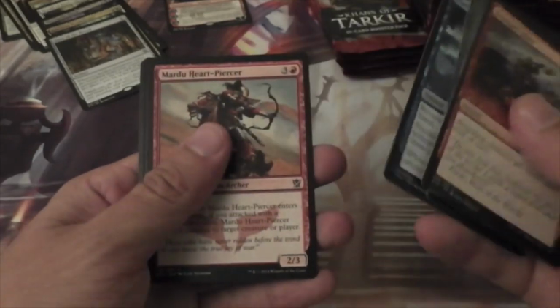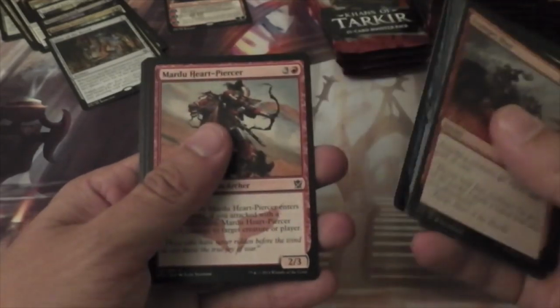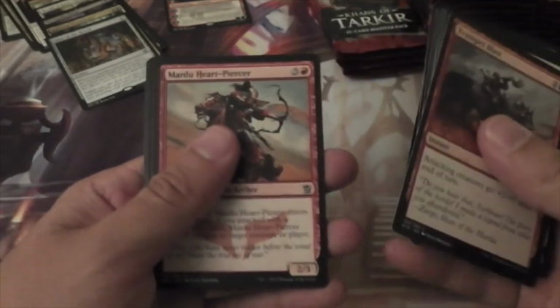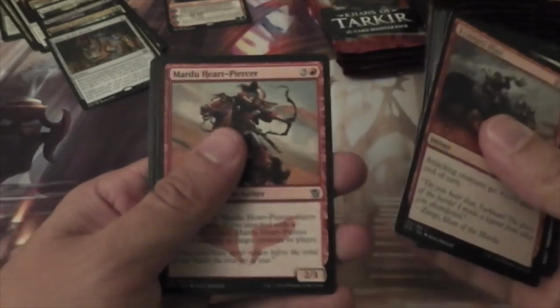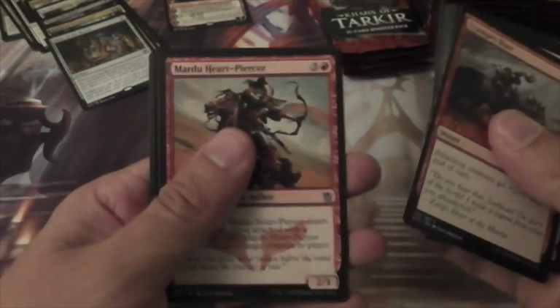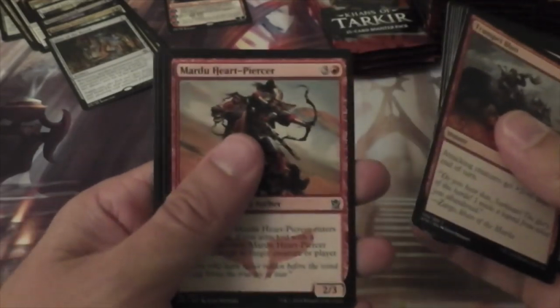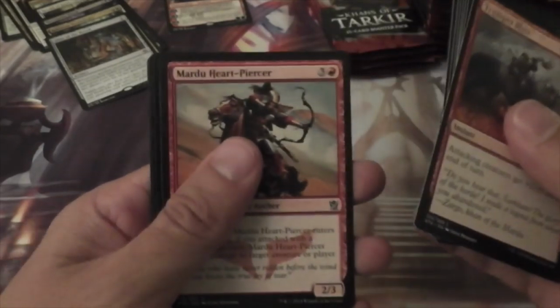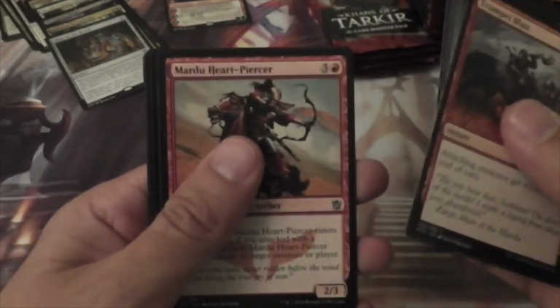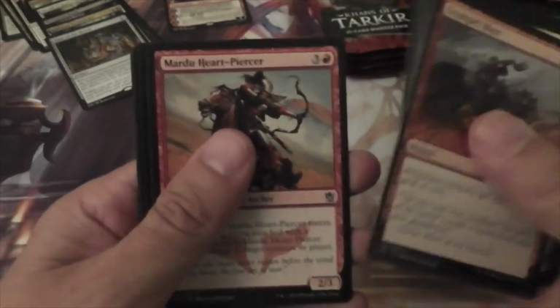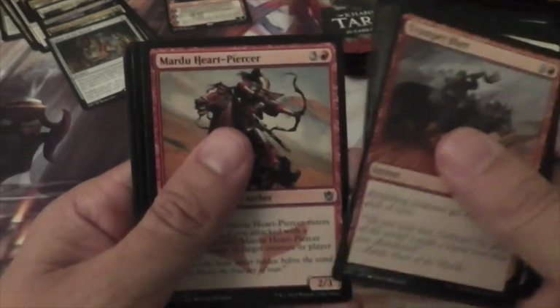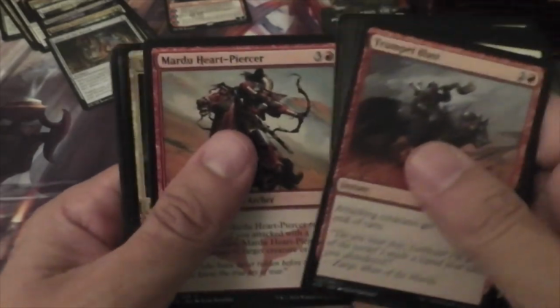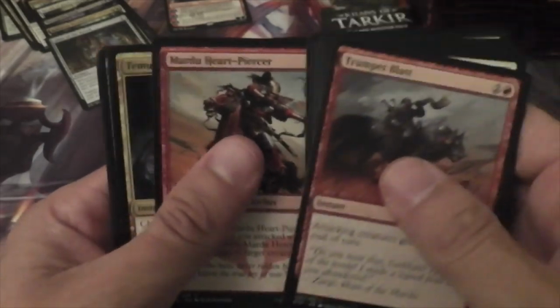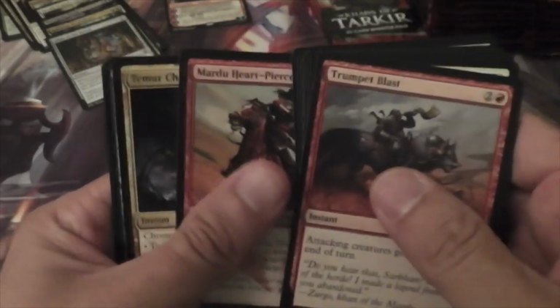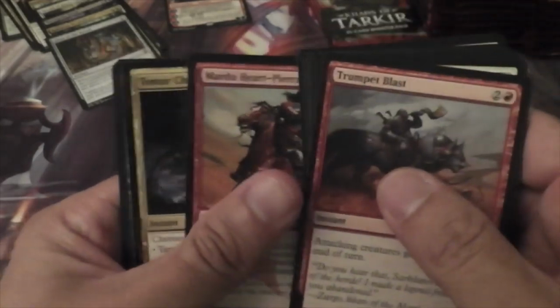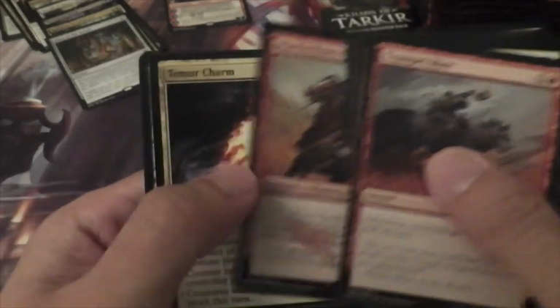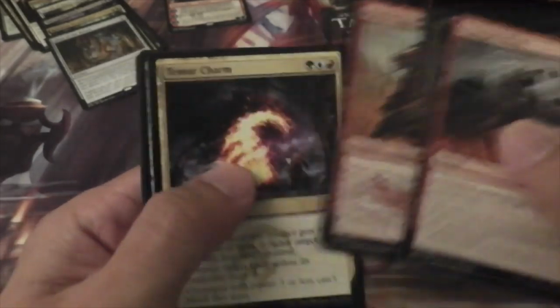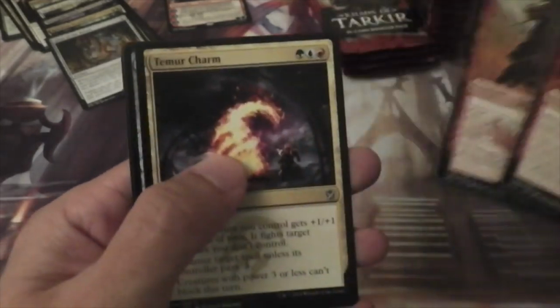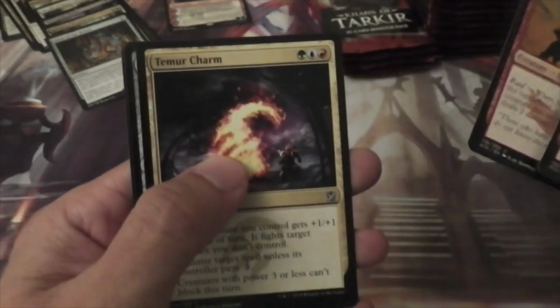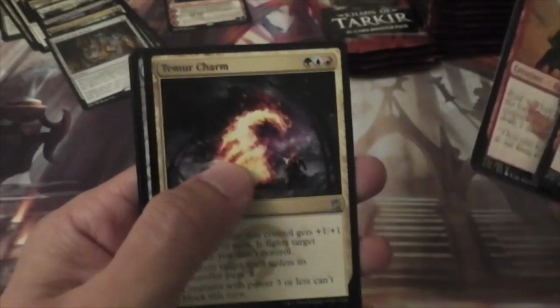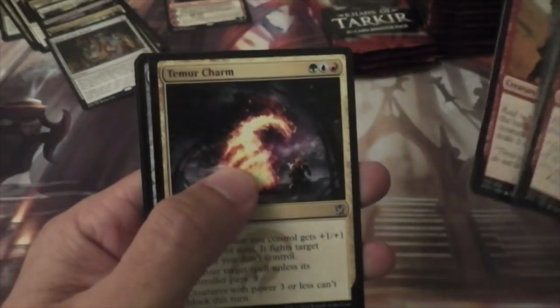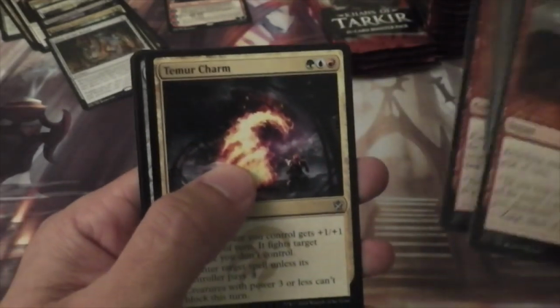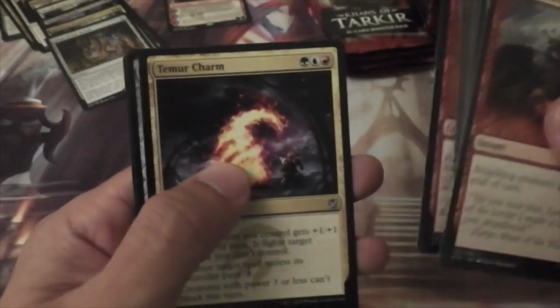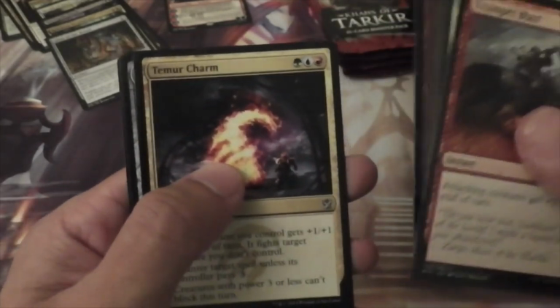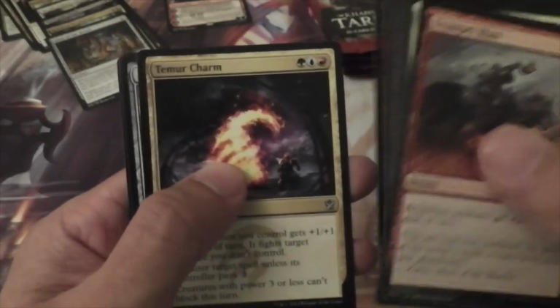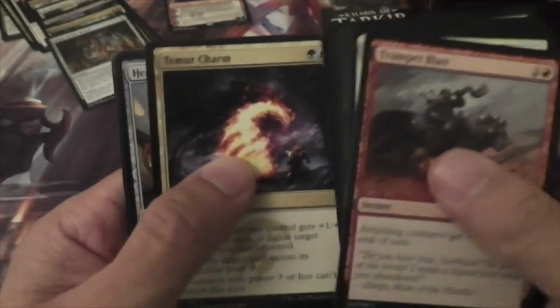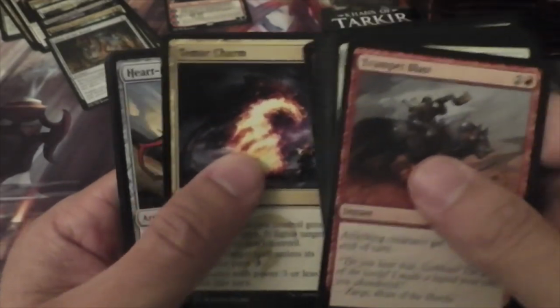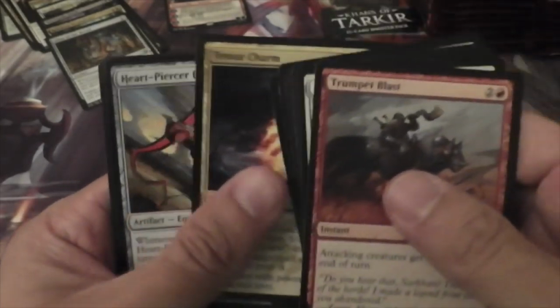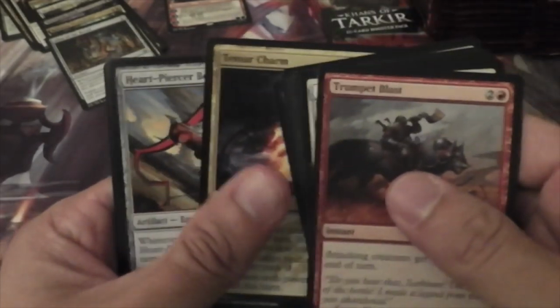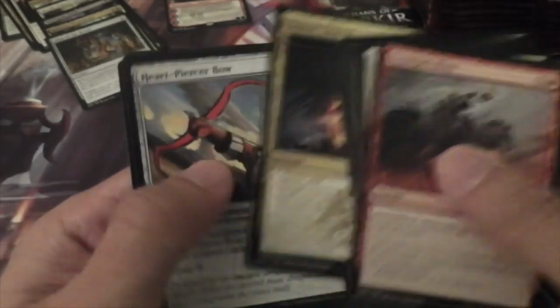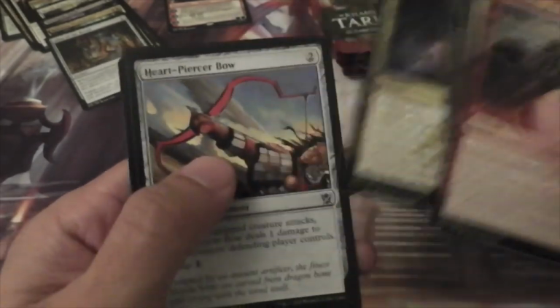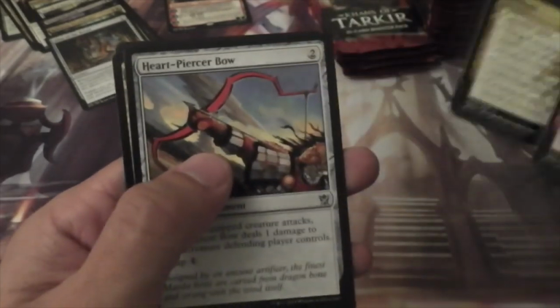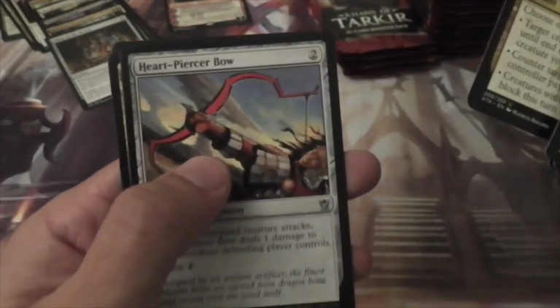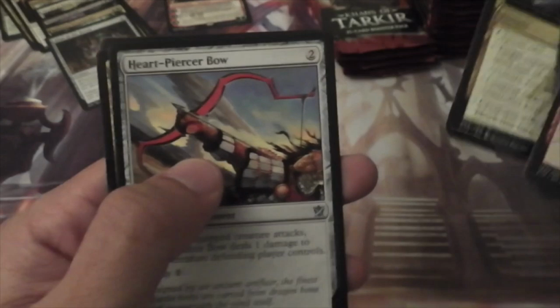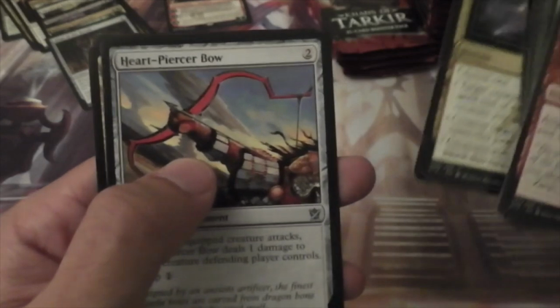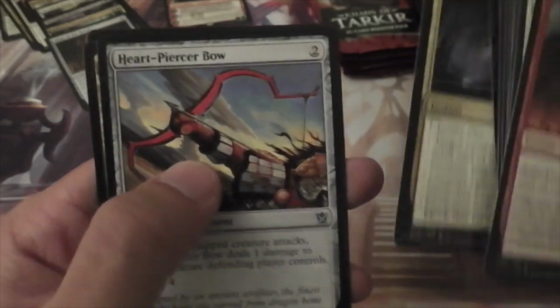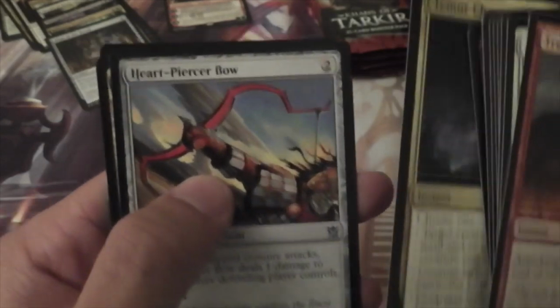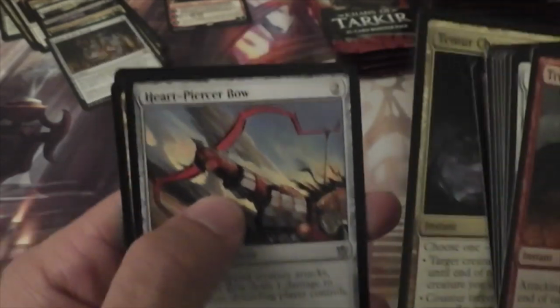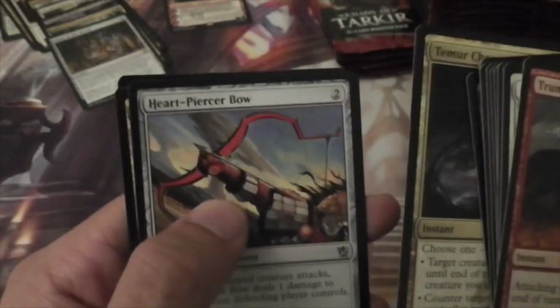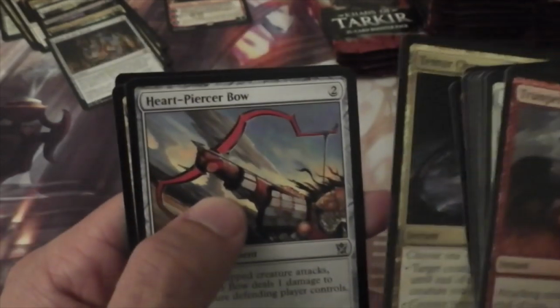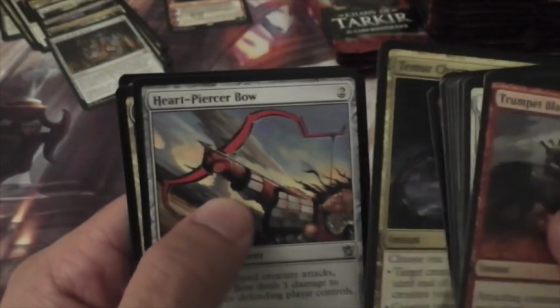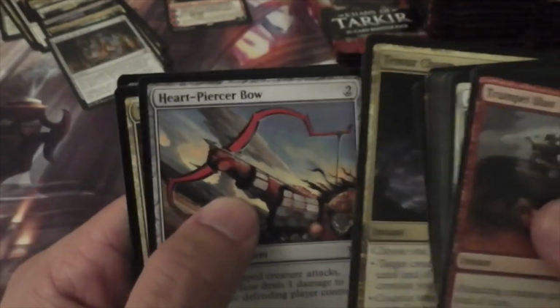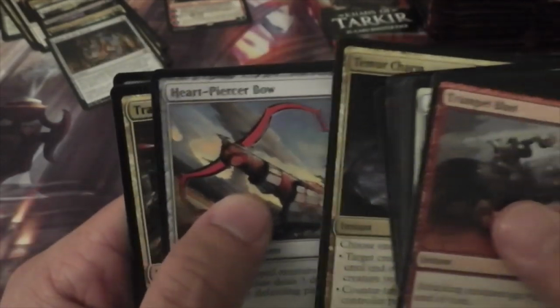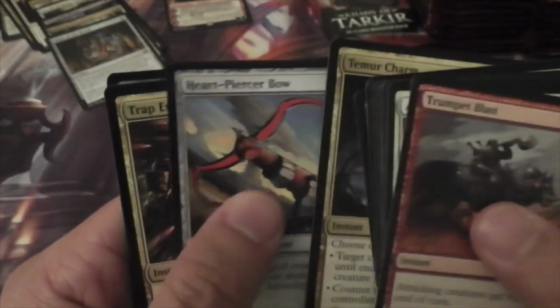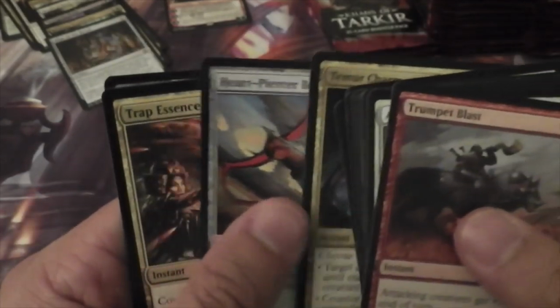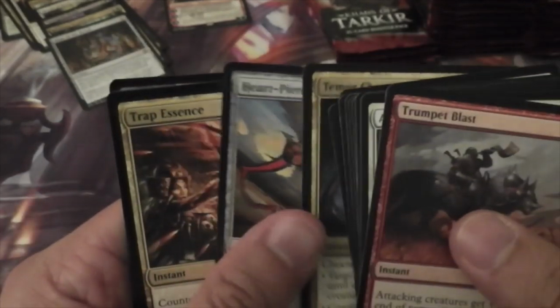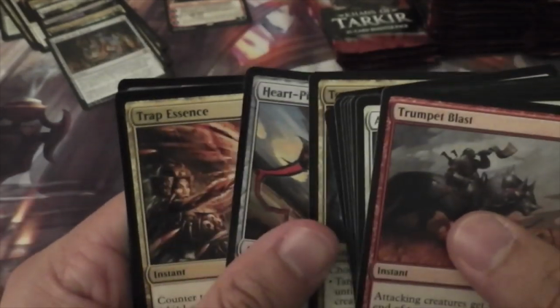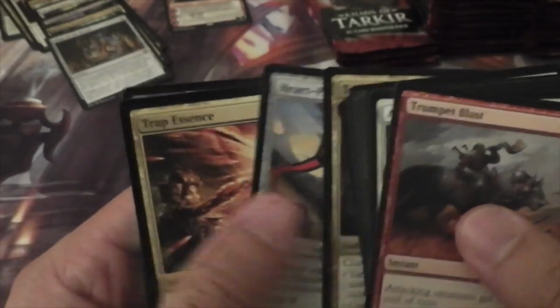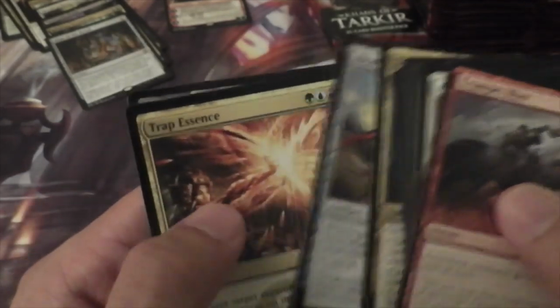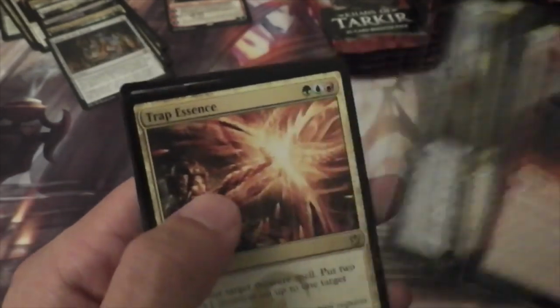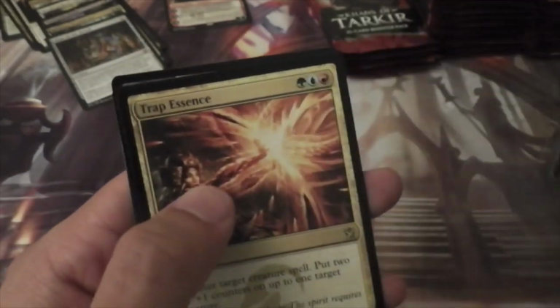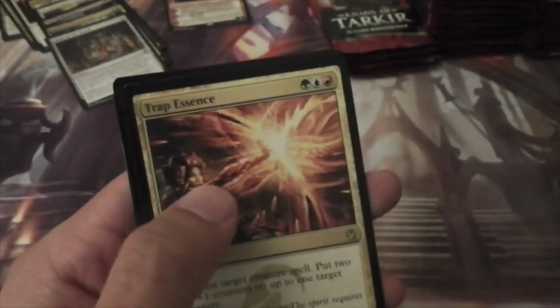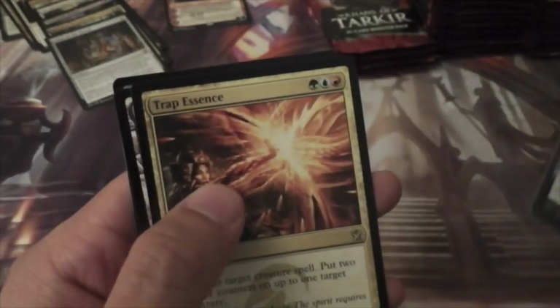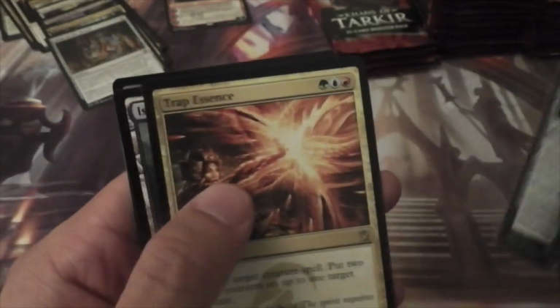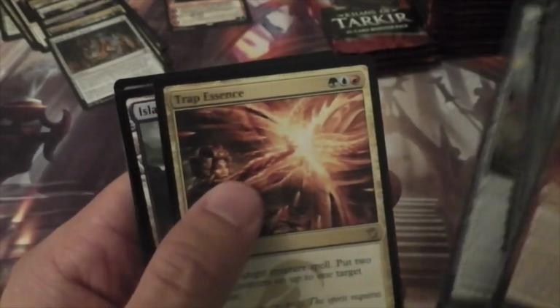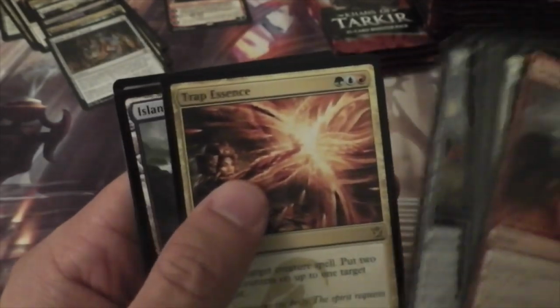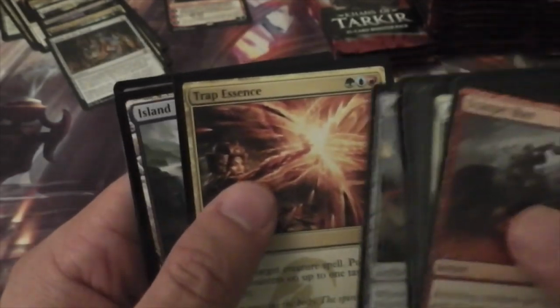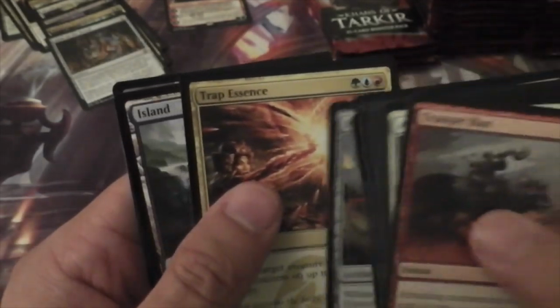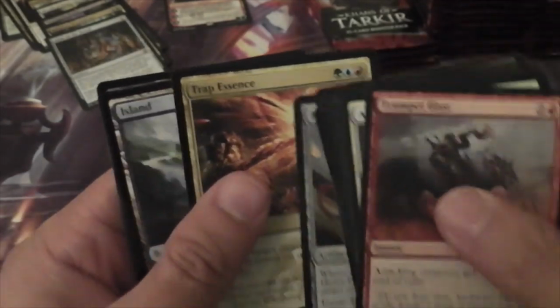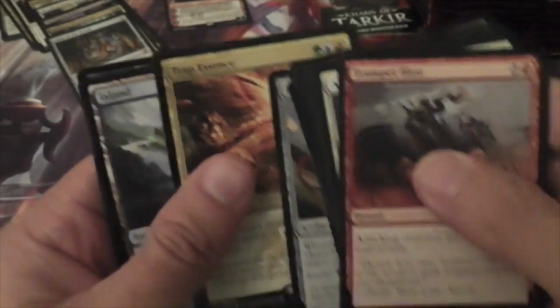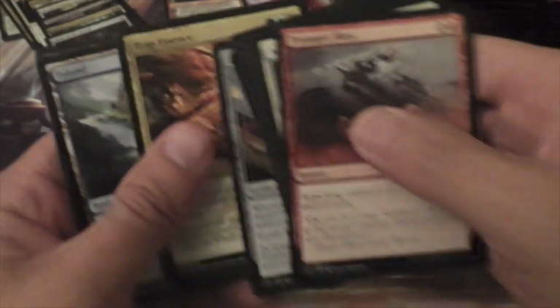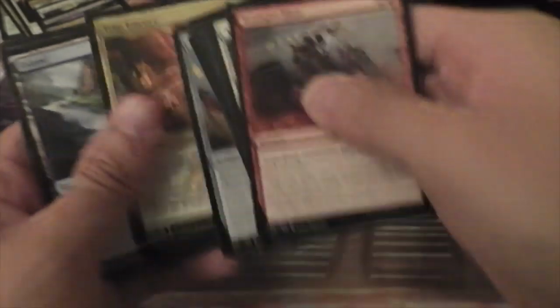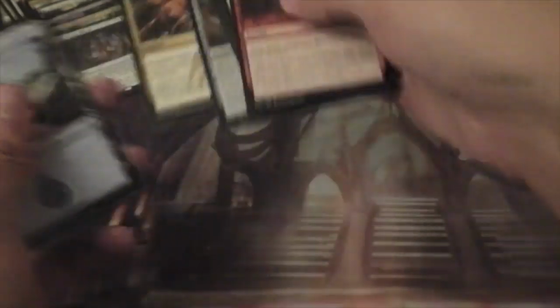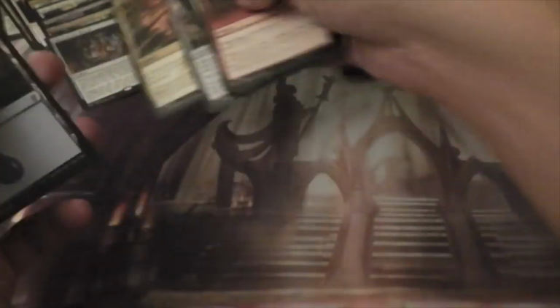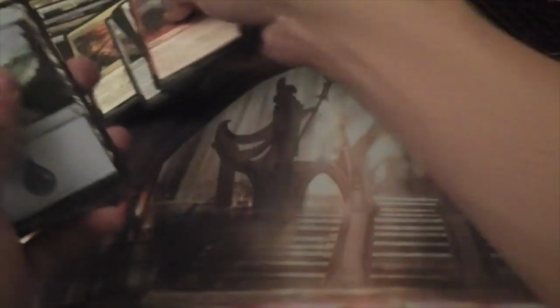Mardu Heart-Piercer, Temur Charm, Heart-Piercer Bow, and Trap Essence.